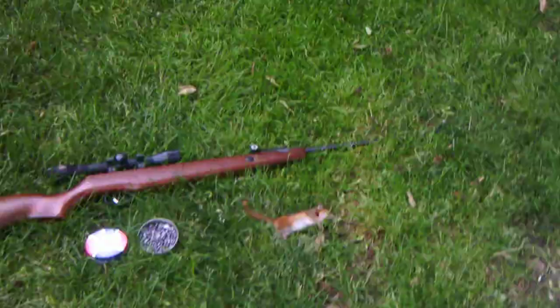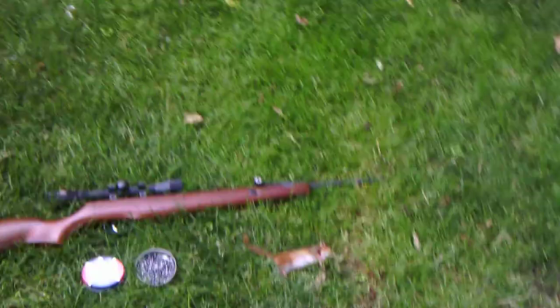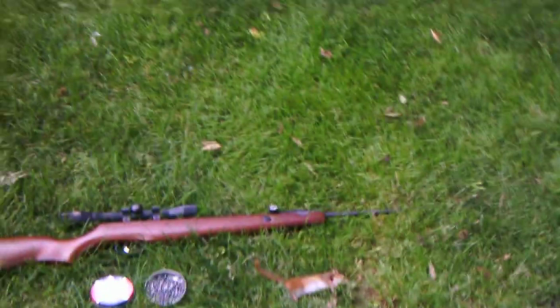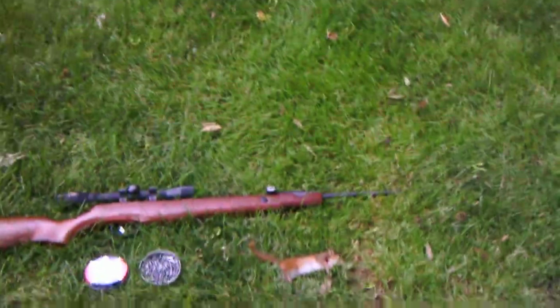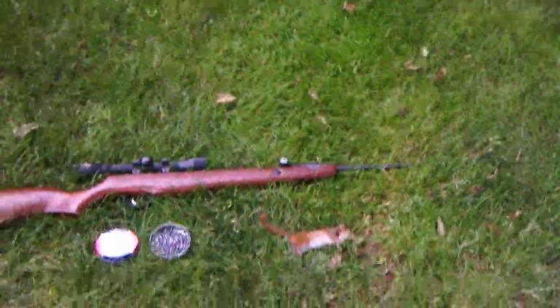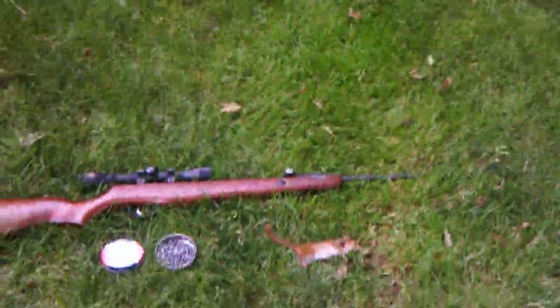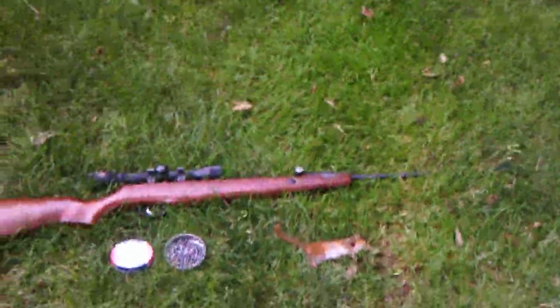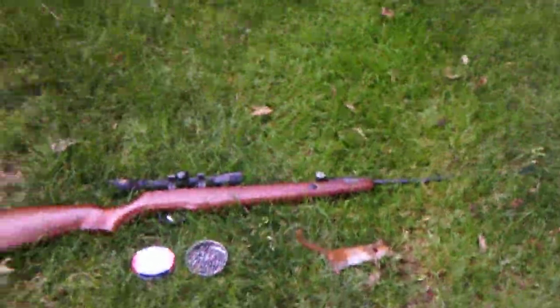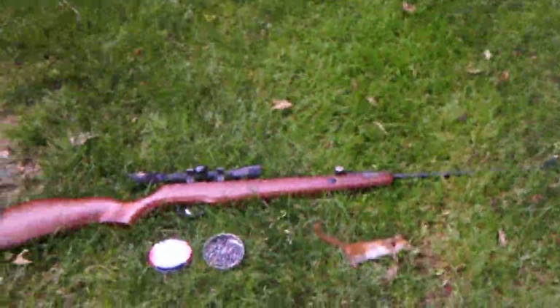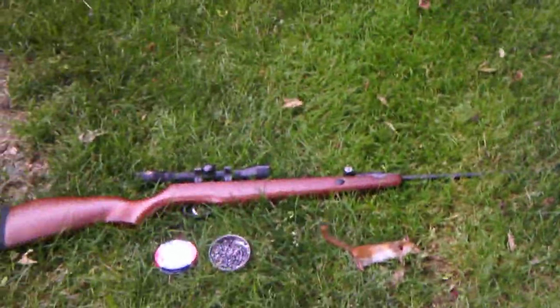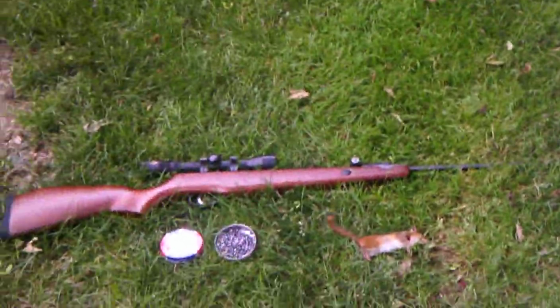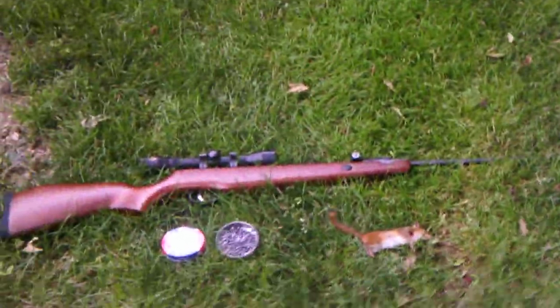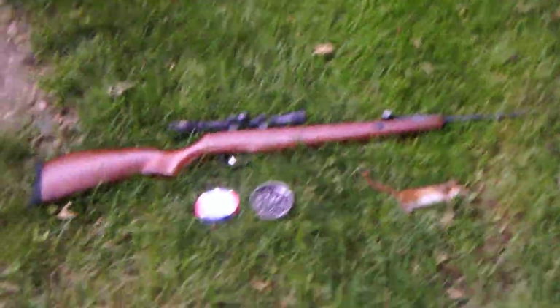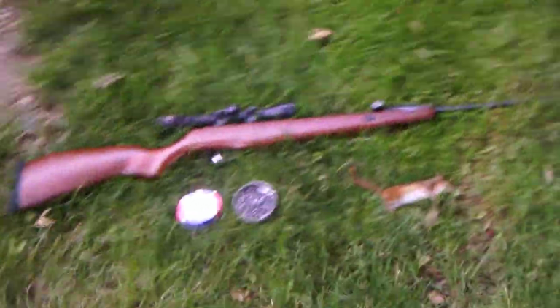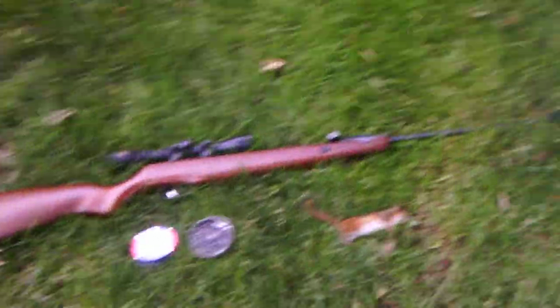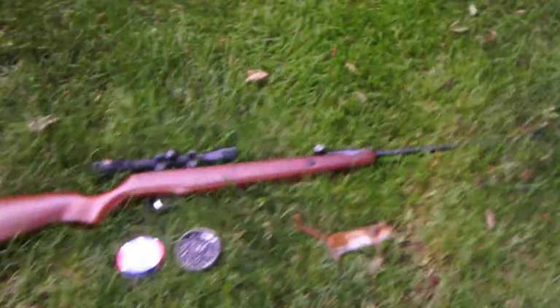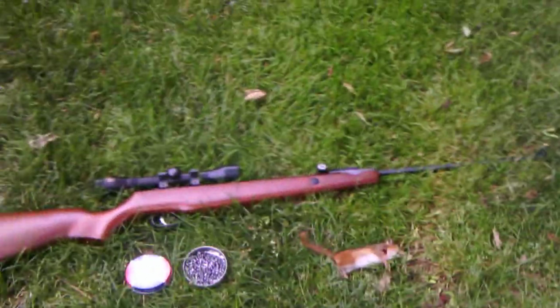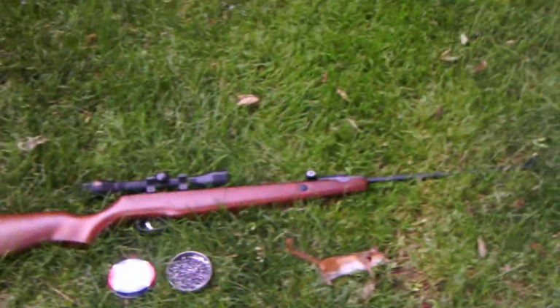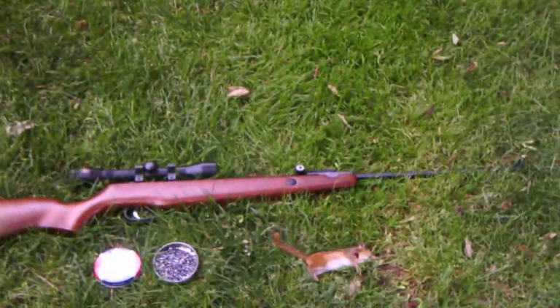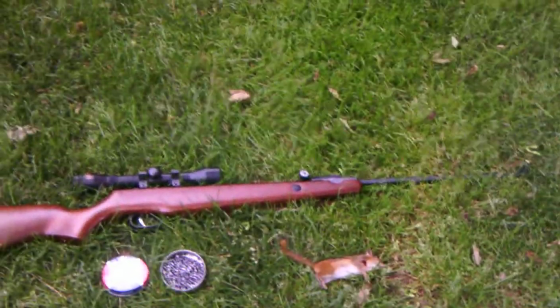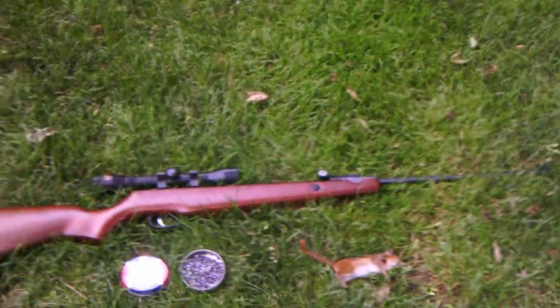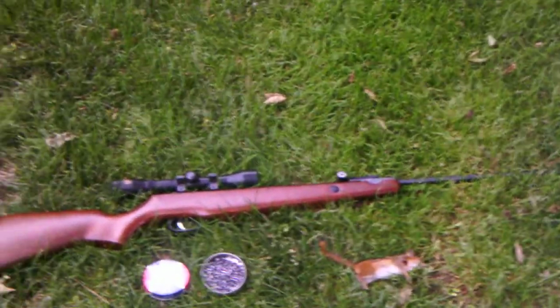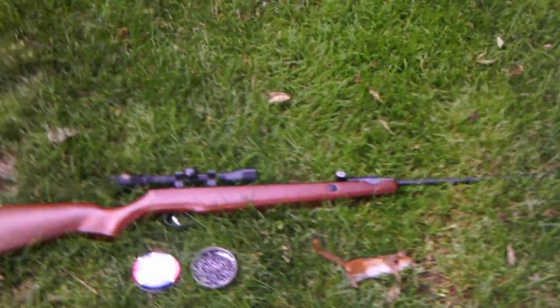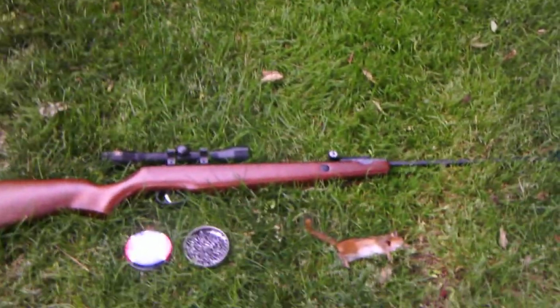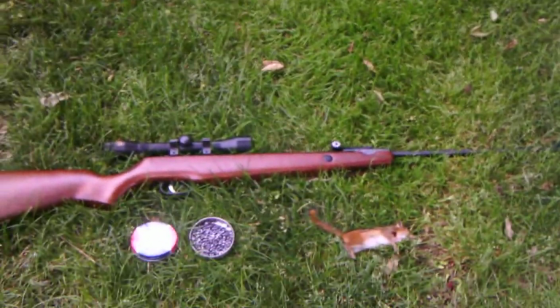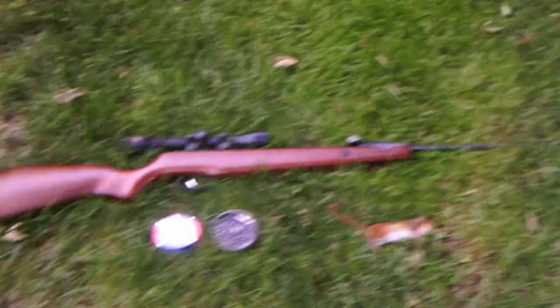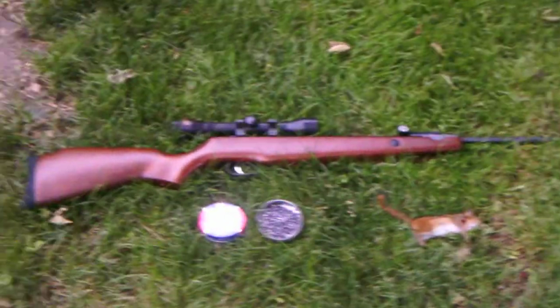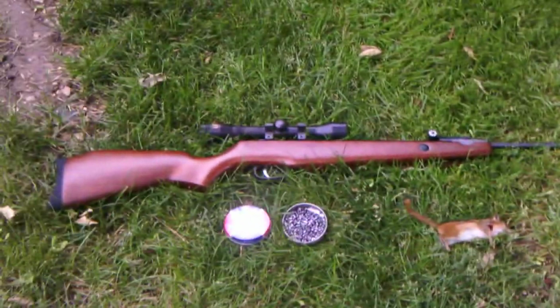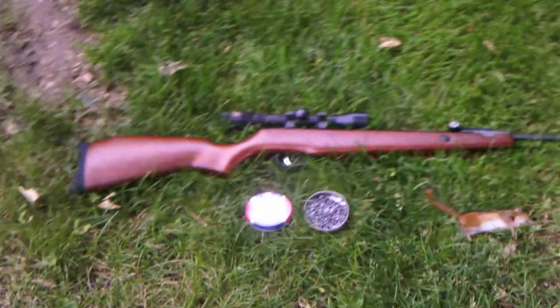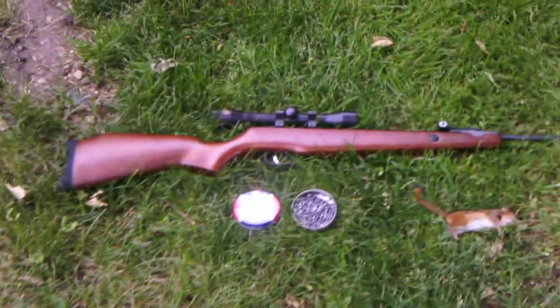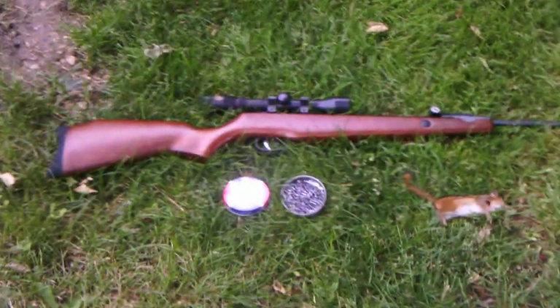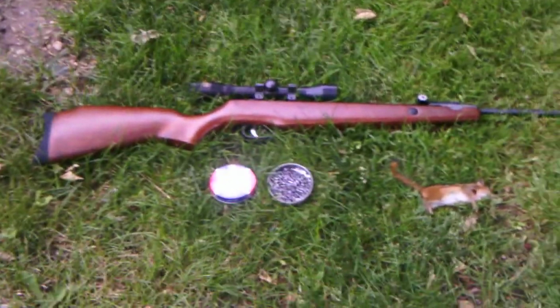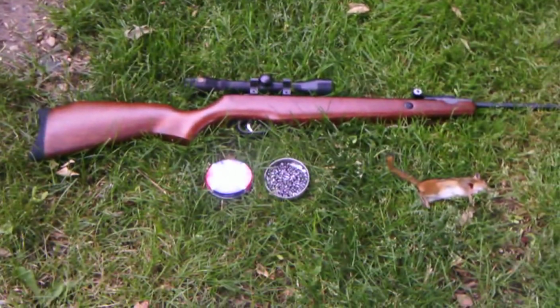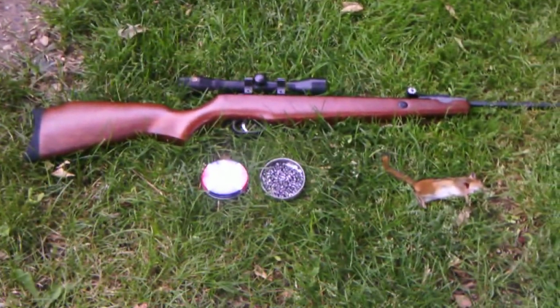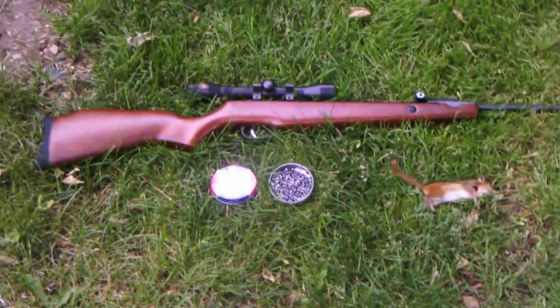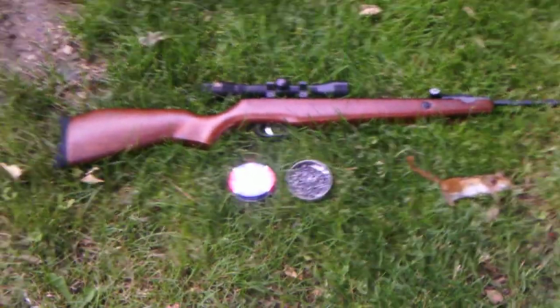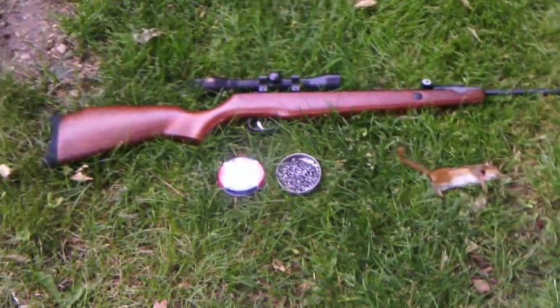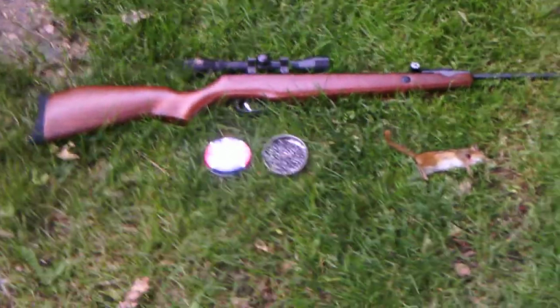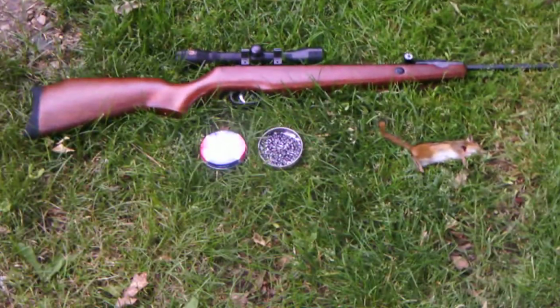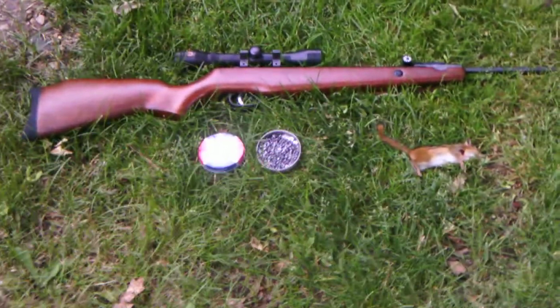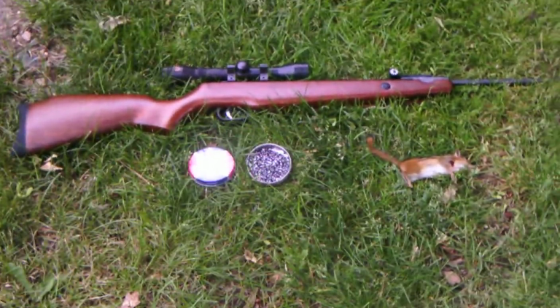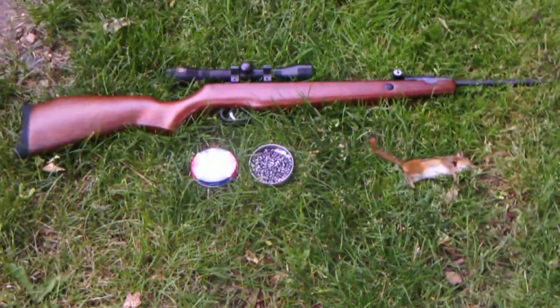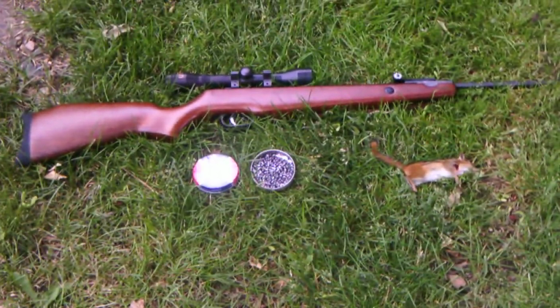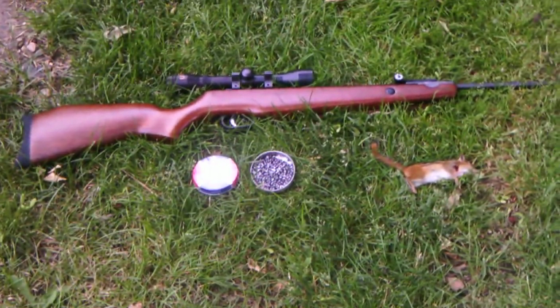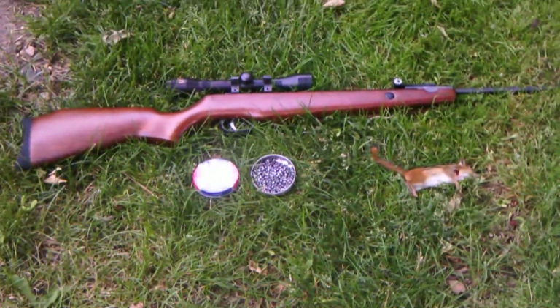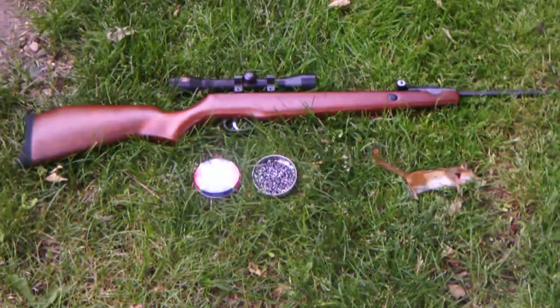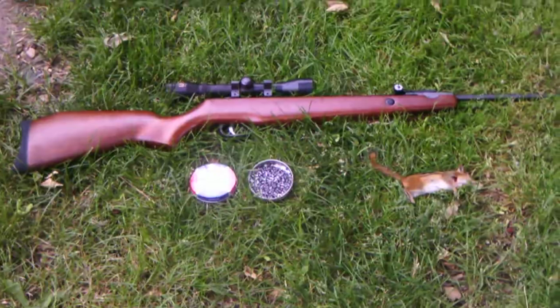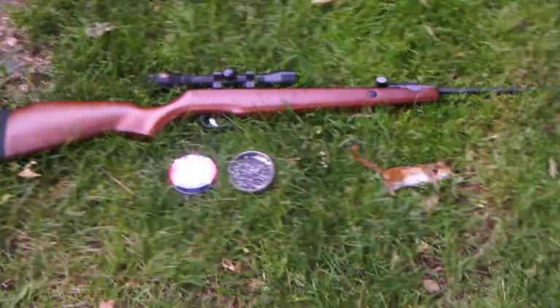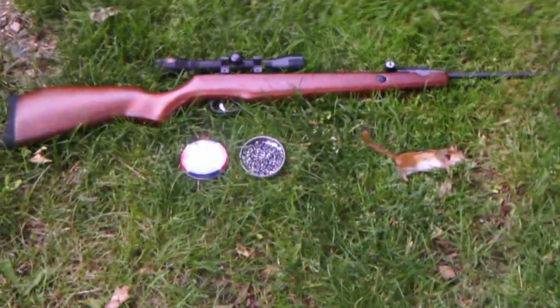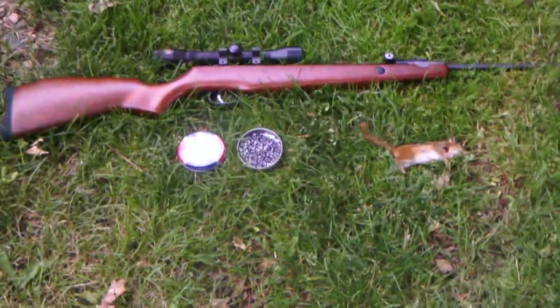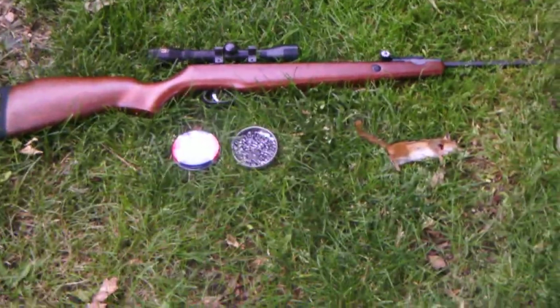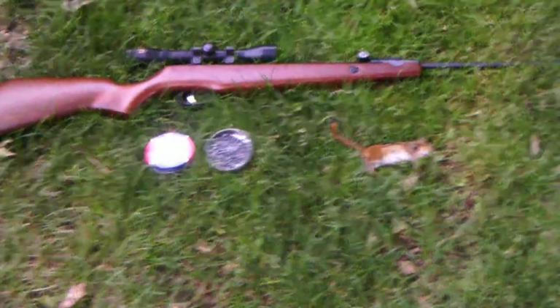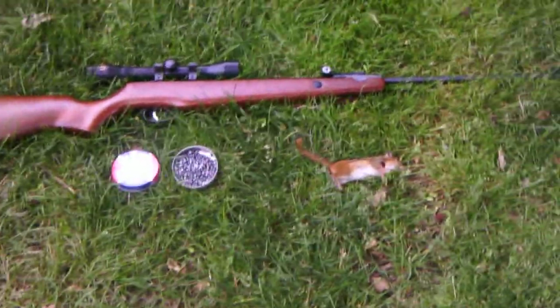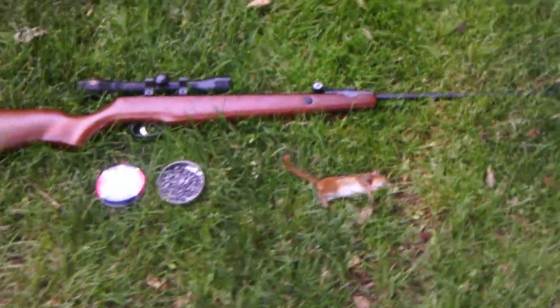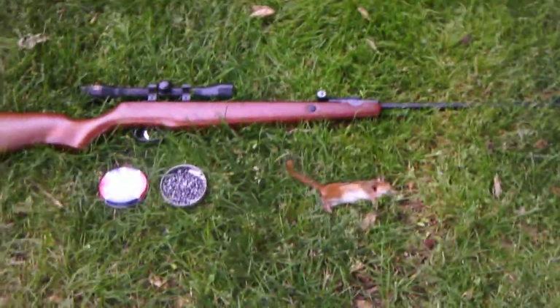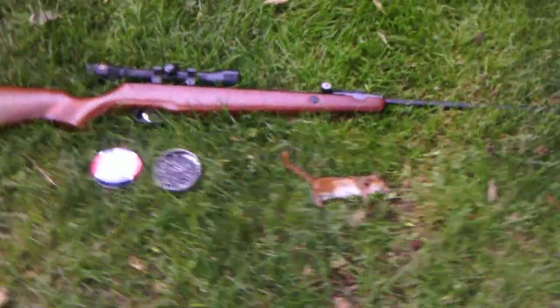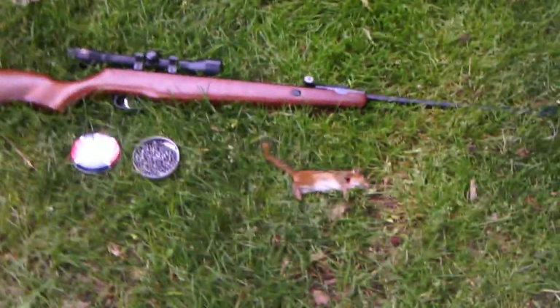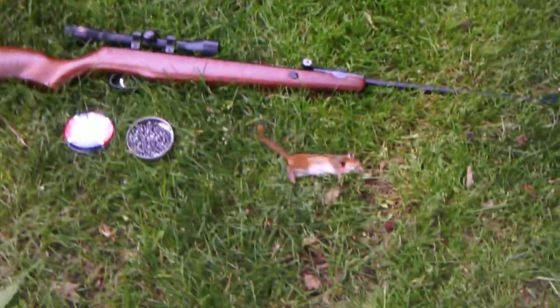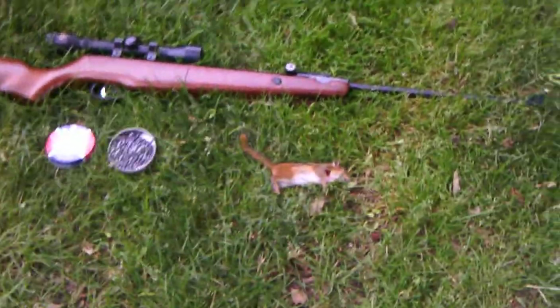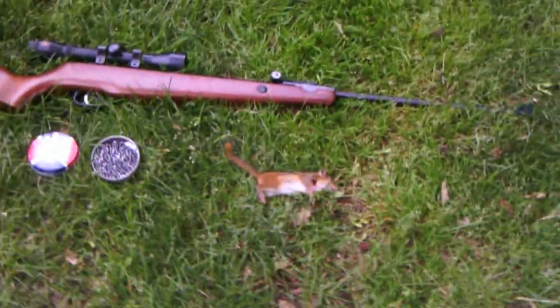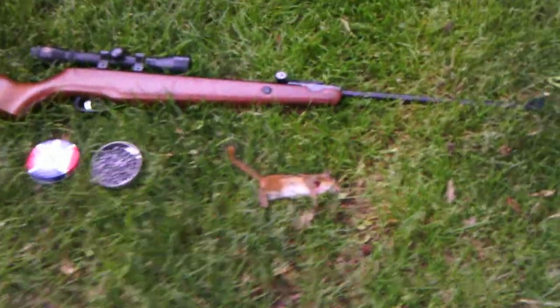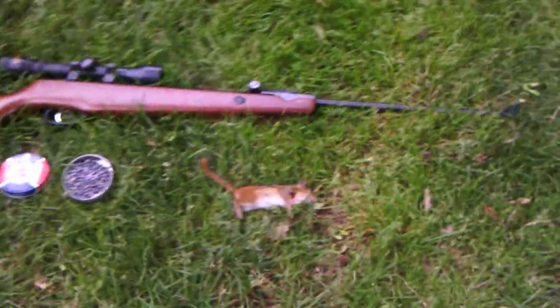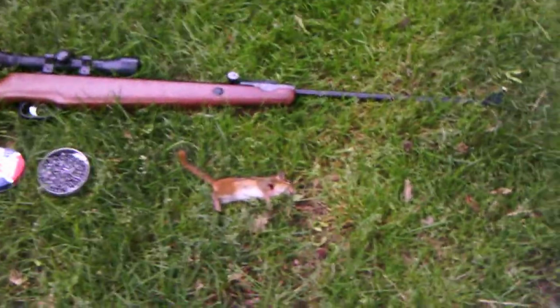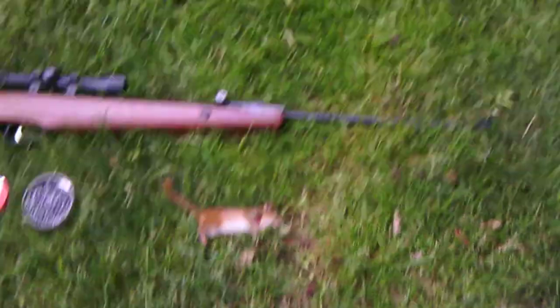Hey YouTube, this is 8080 Shooter, and this is another video of what I've been hunting.